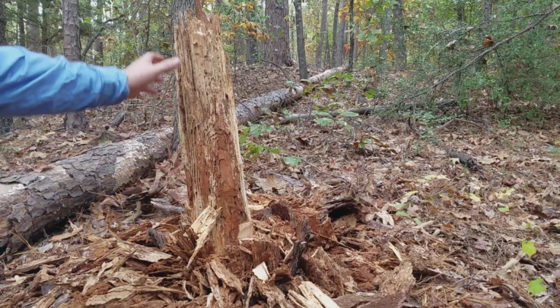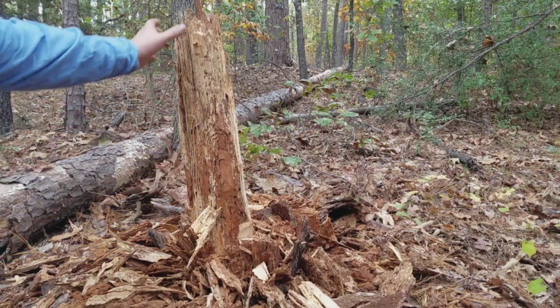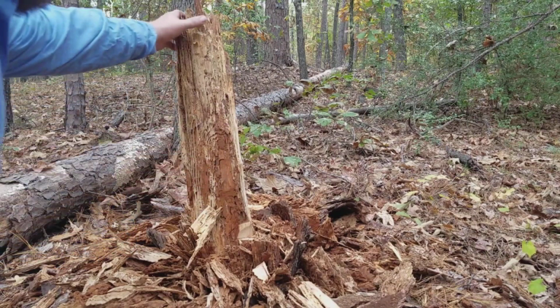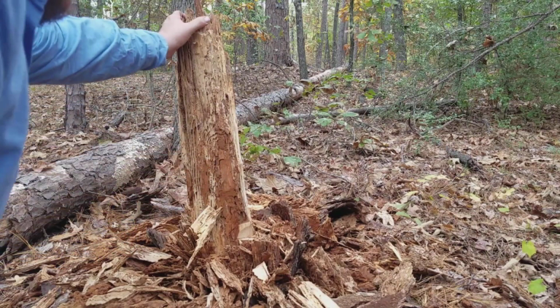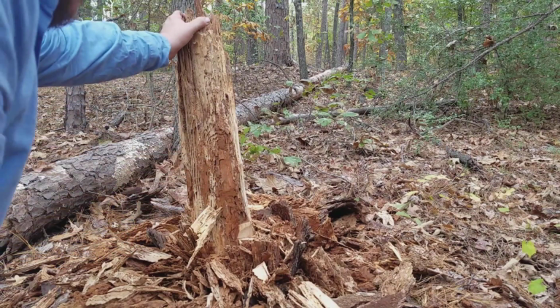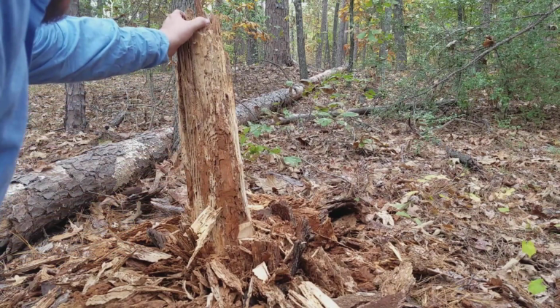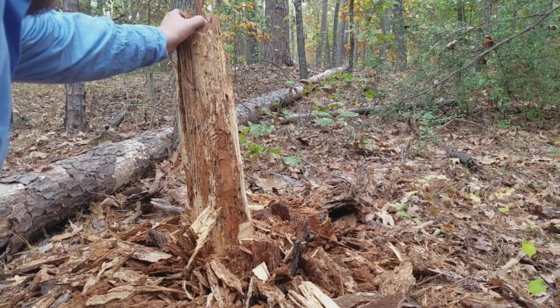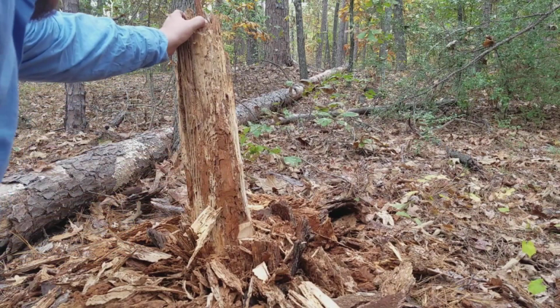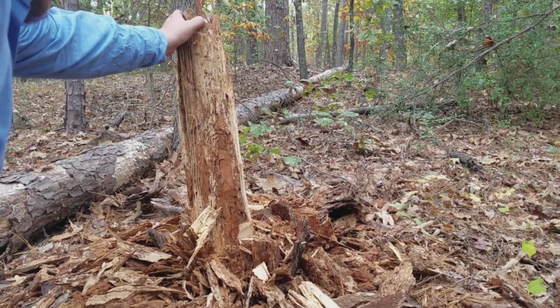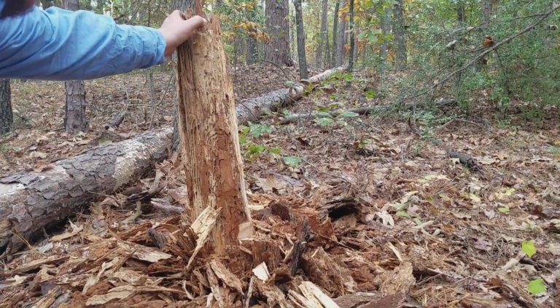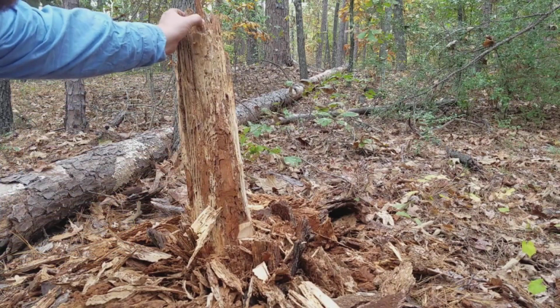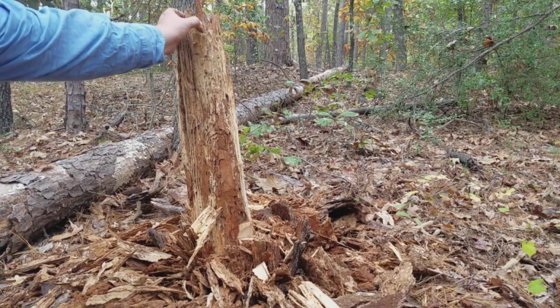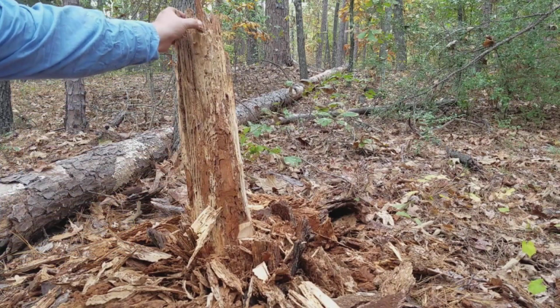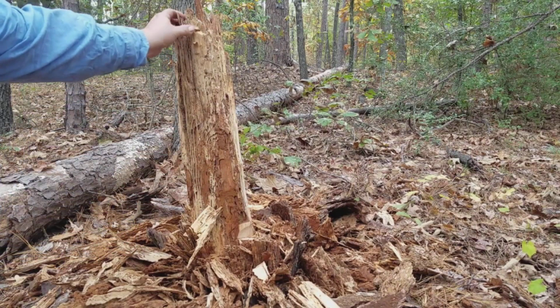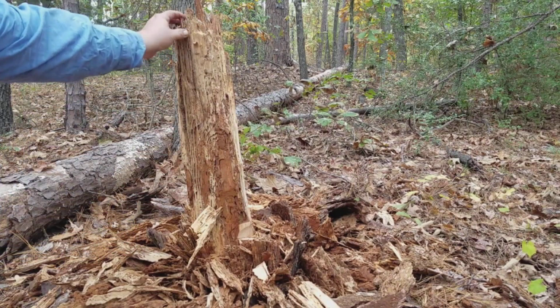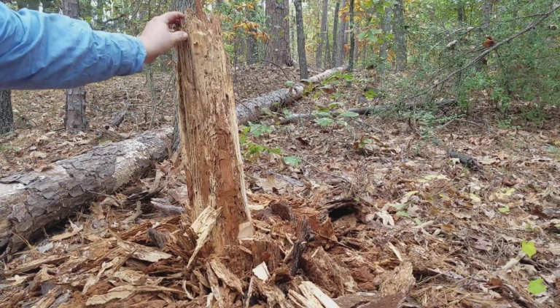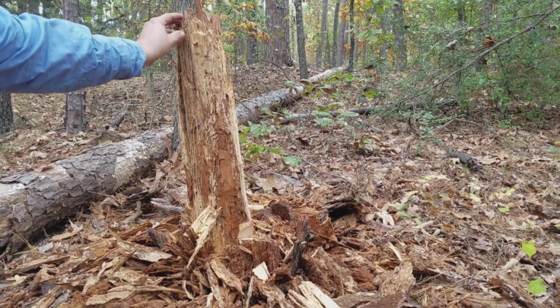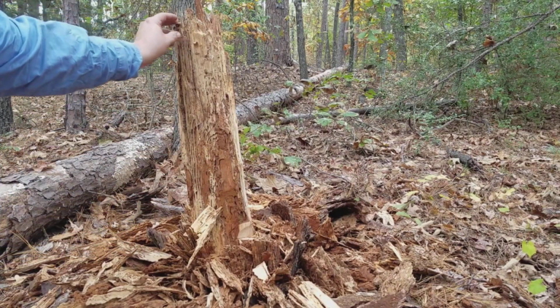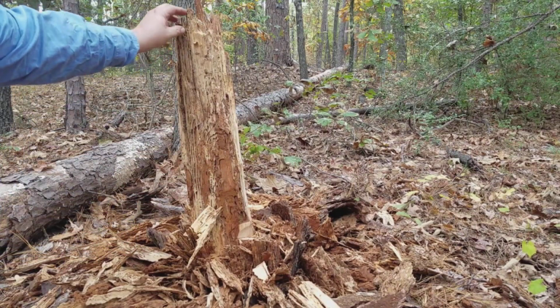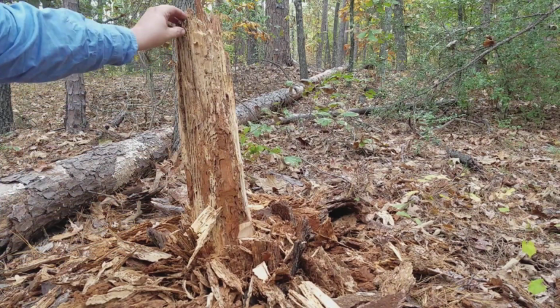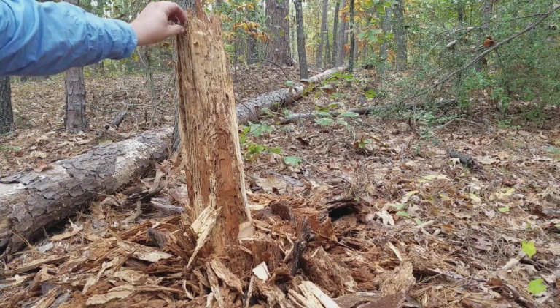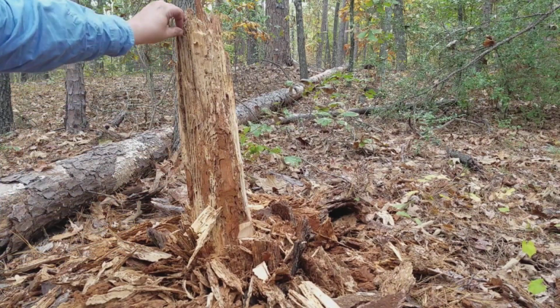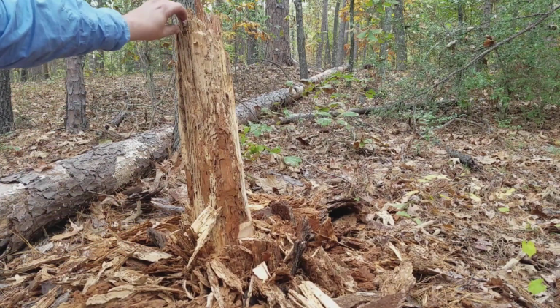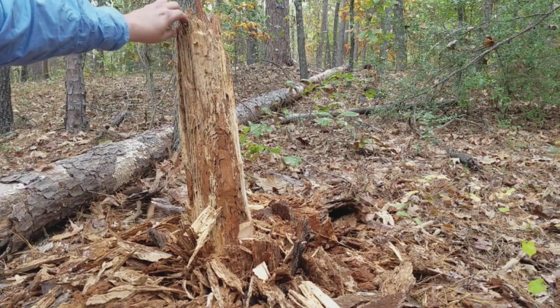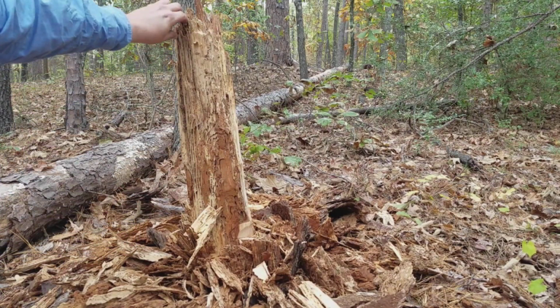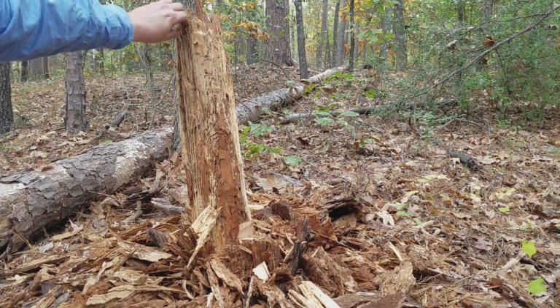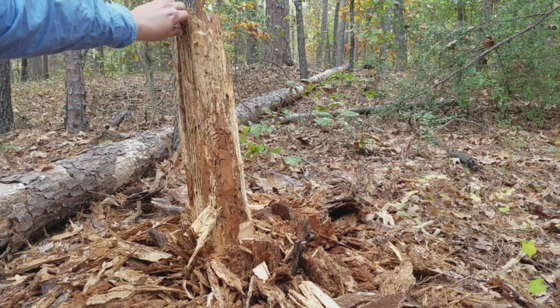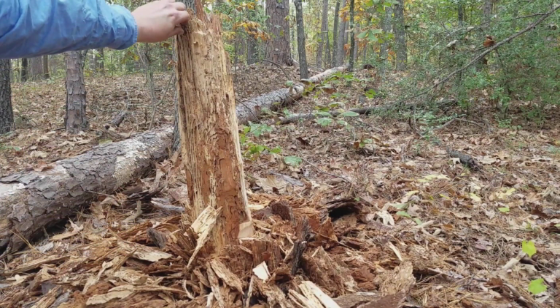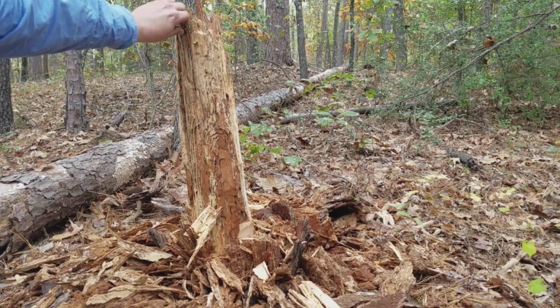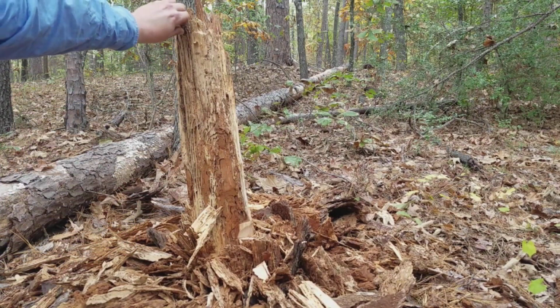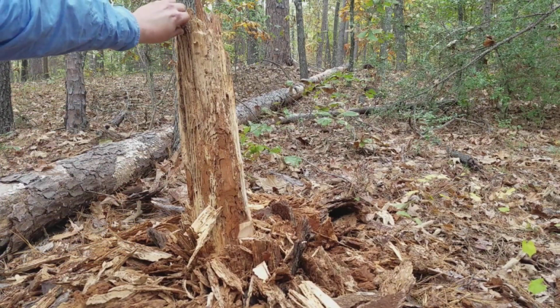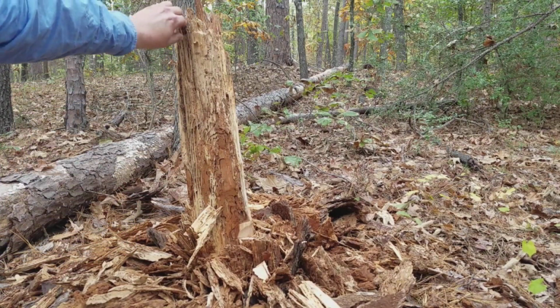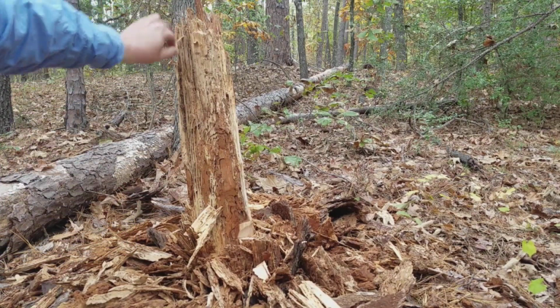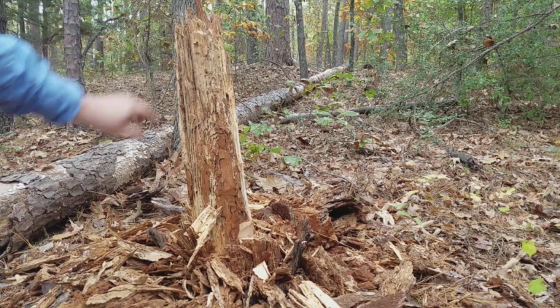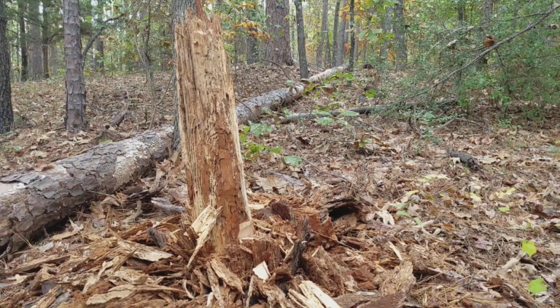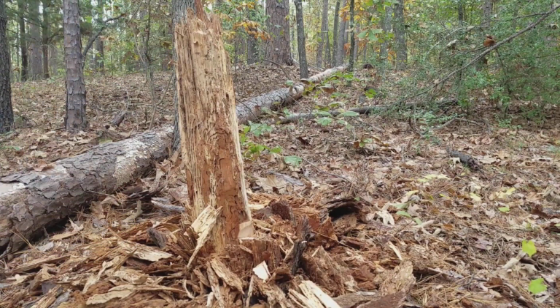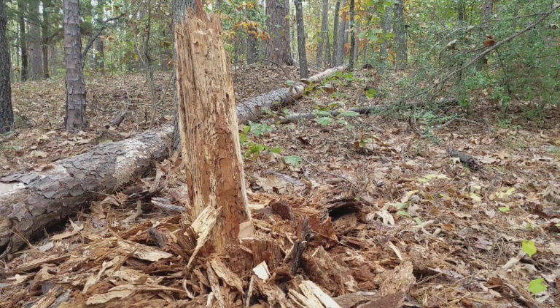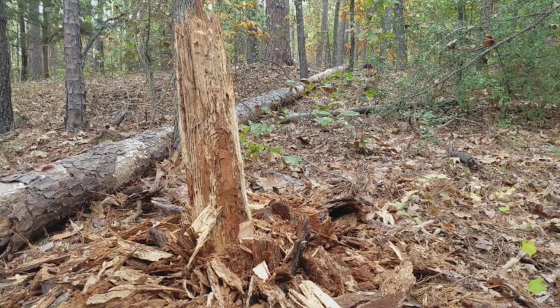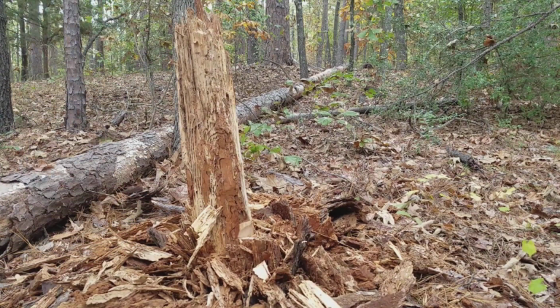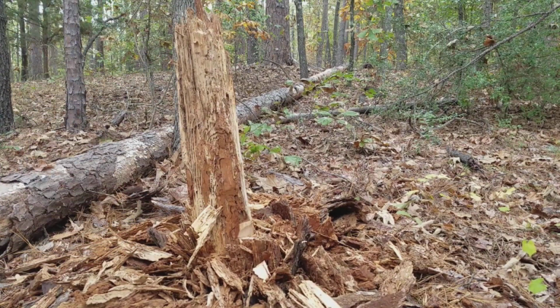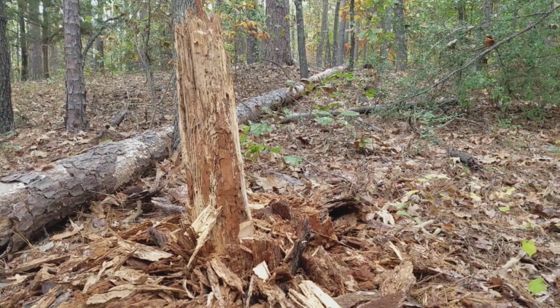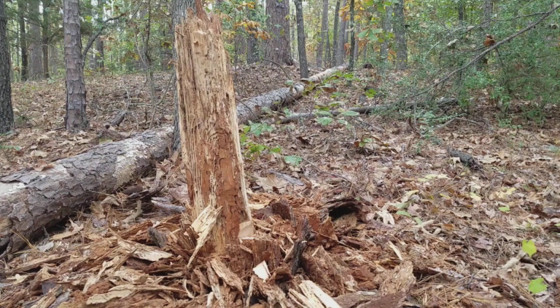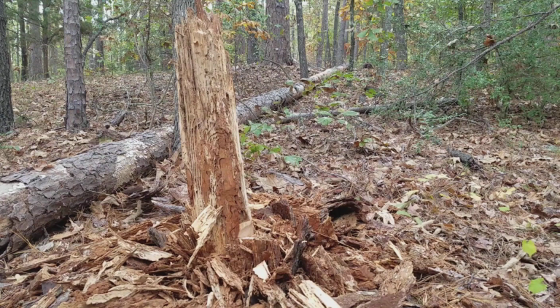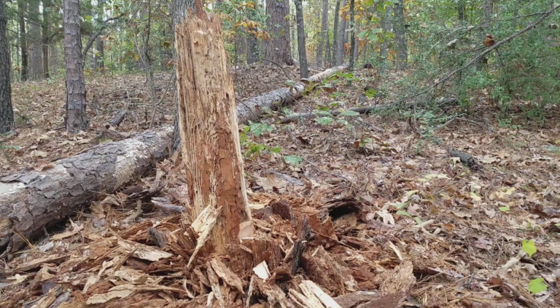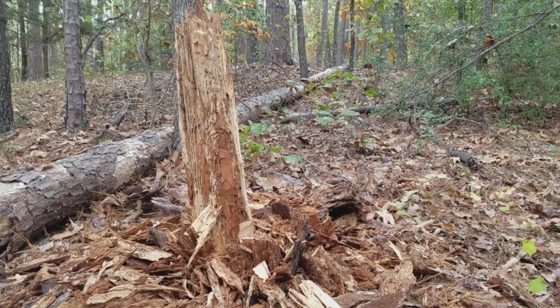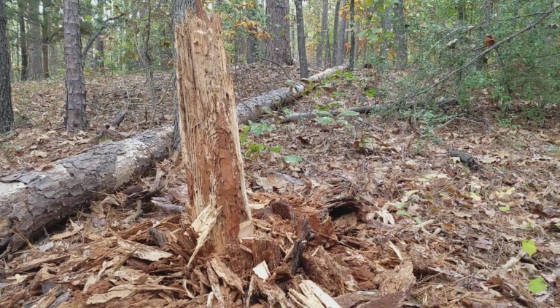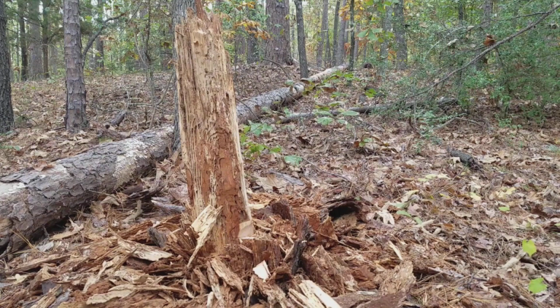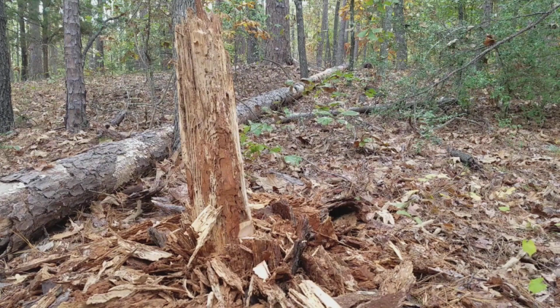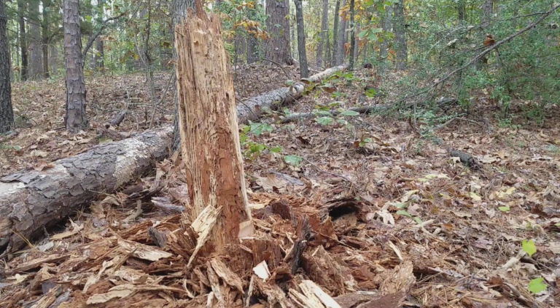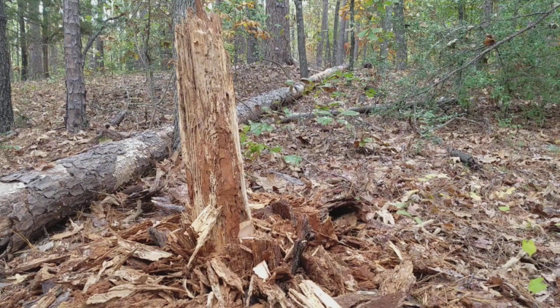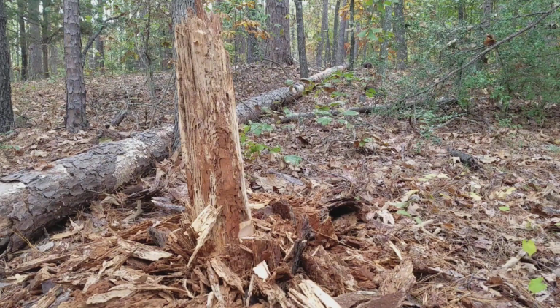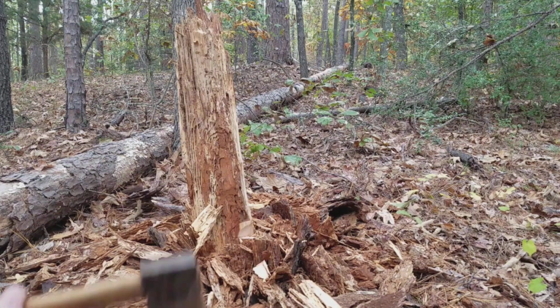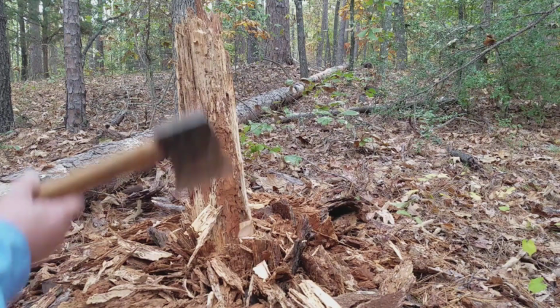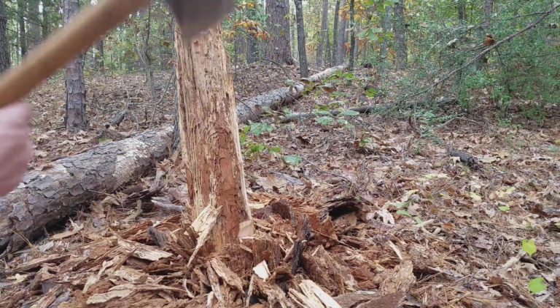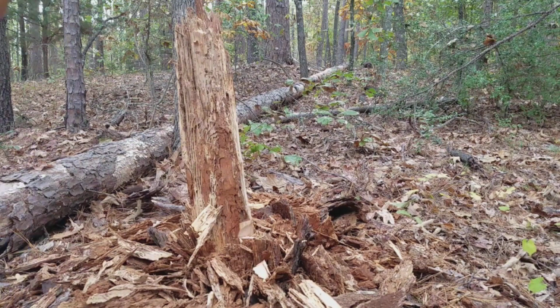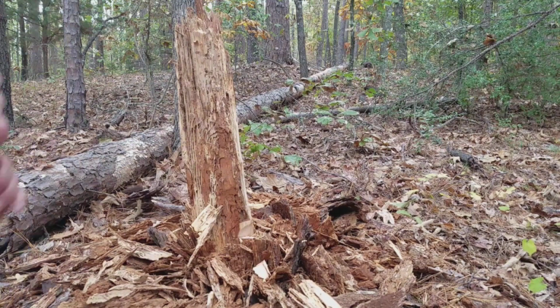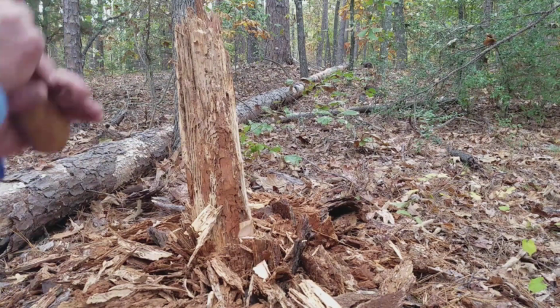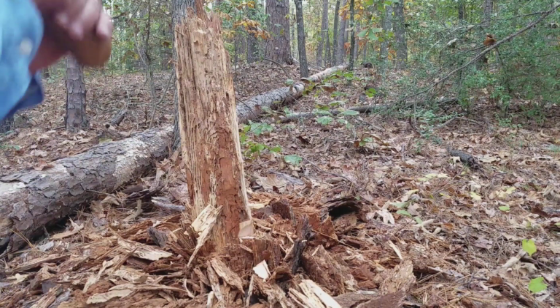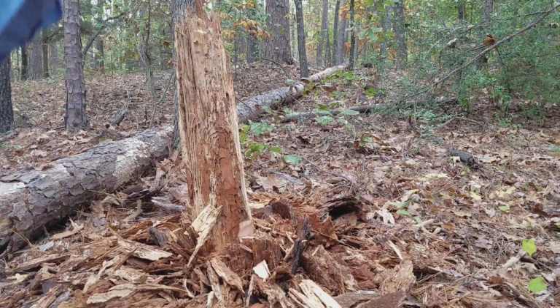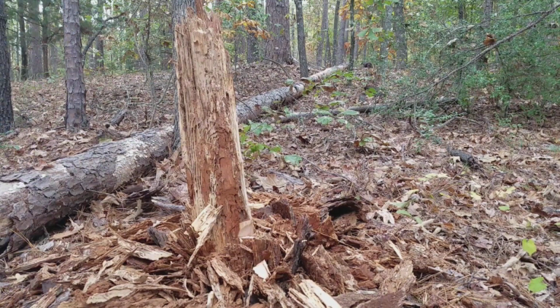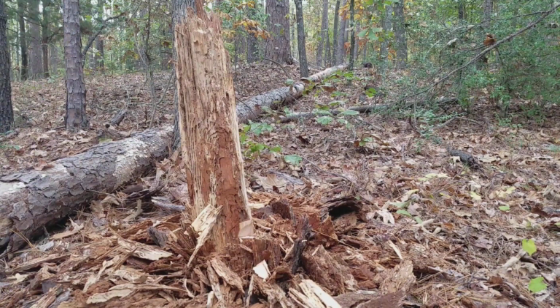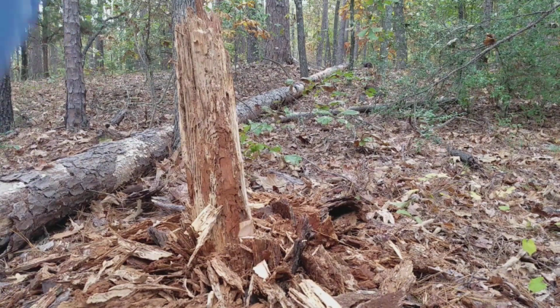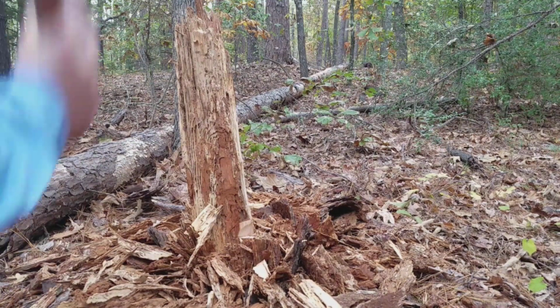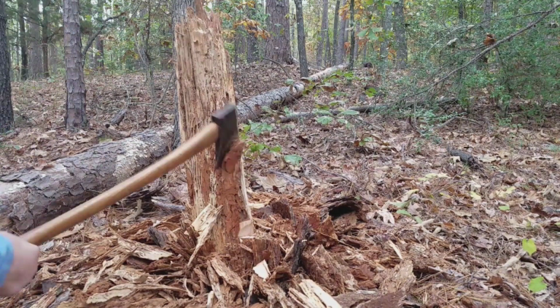We got those termites out of there. Let's let this sit and see what happens. We're gonna move on — this one's not our log.